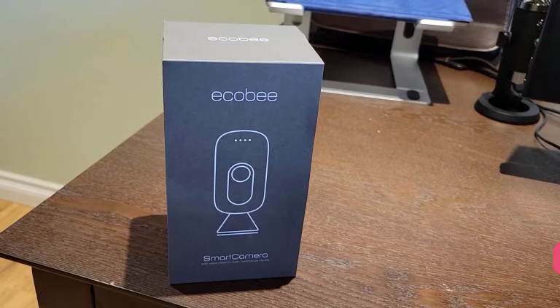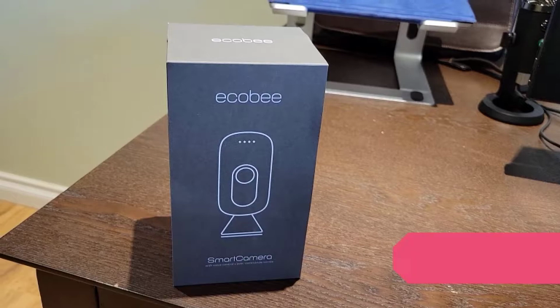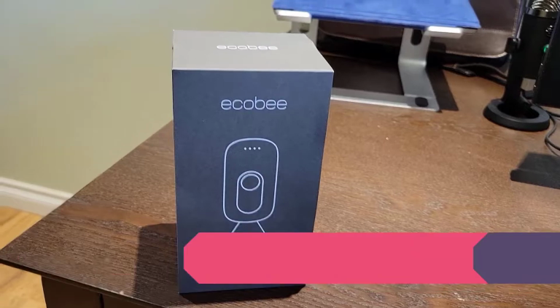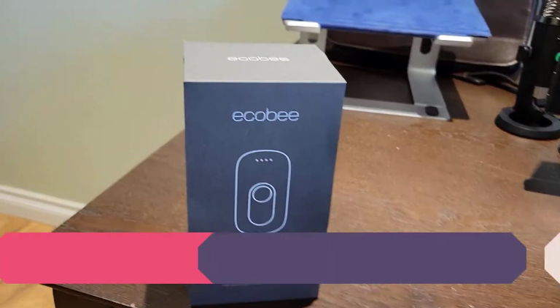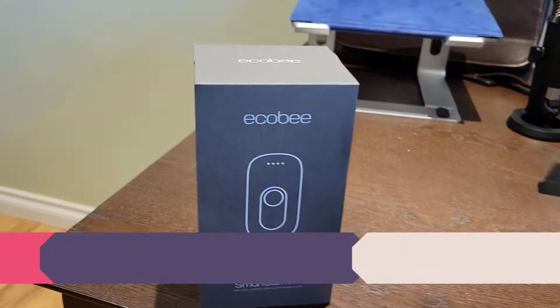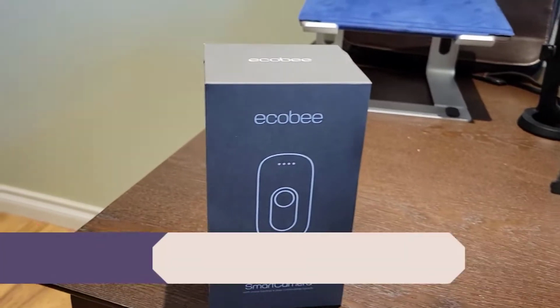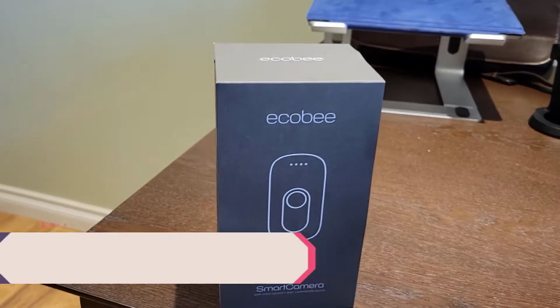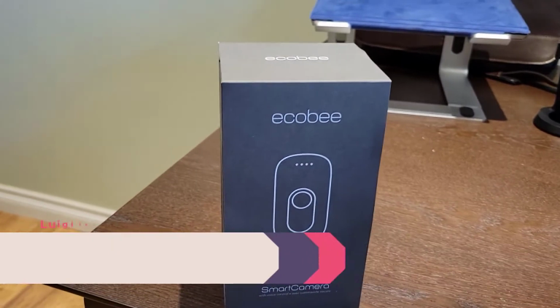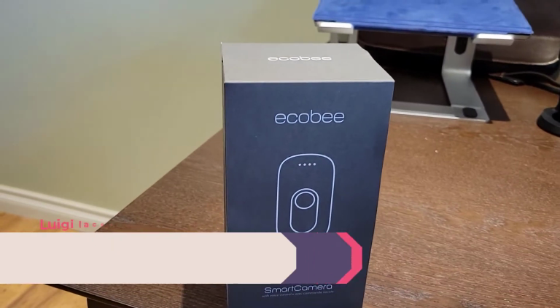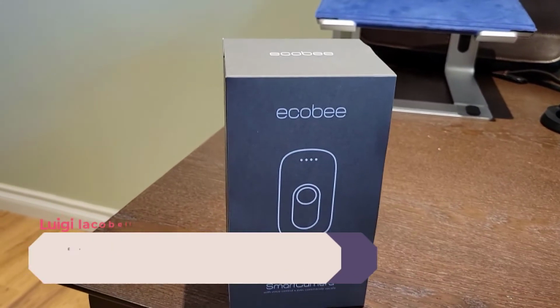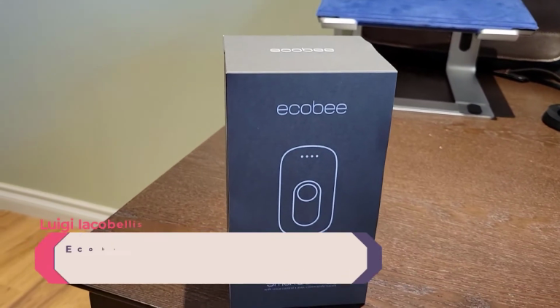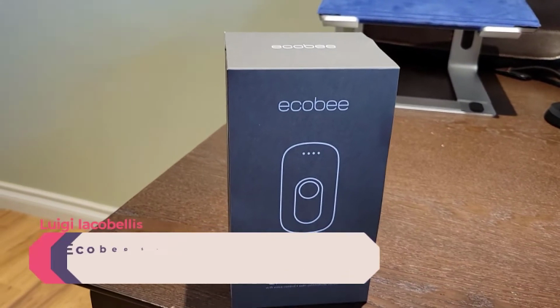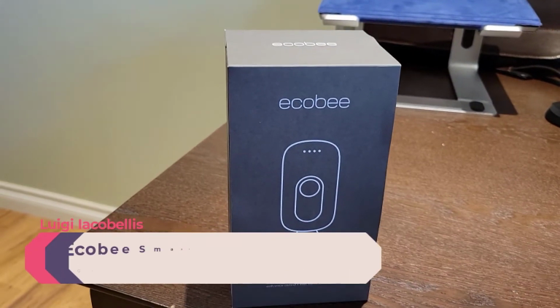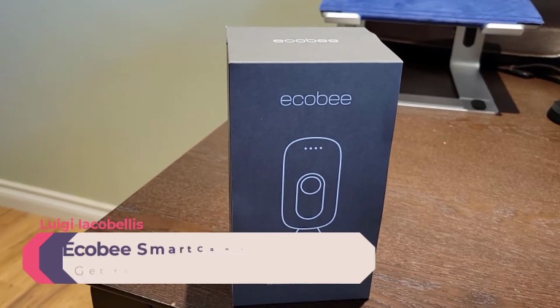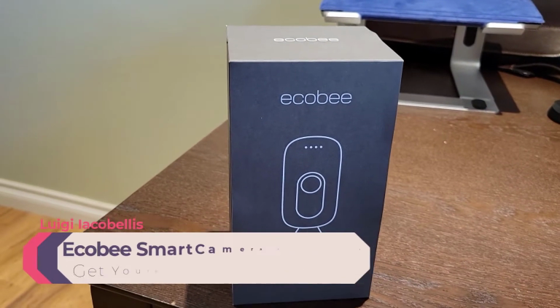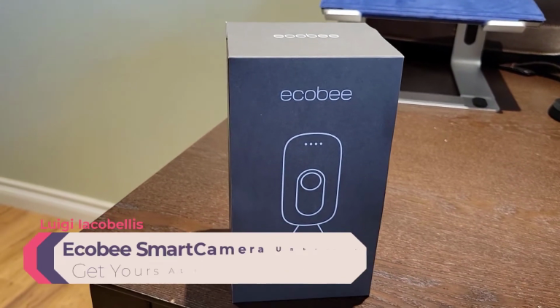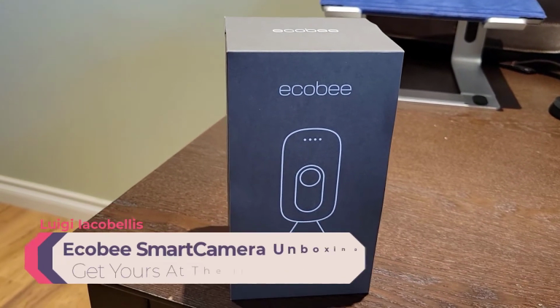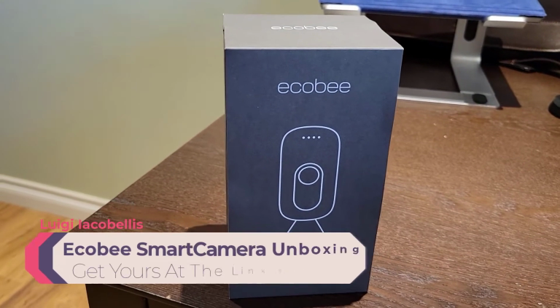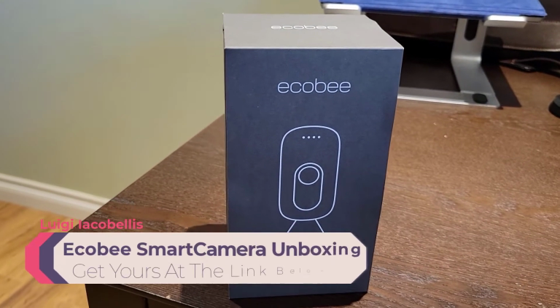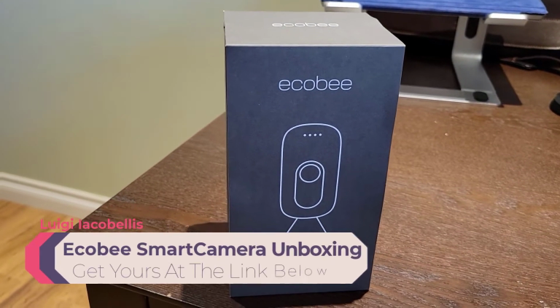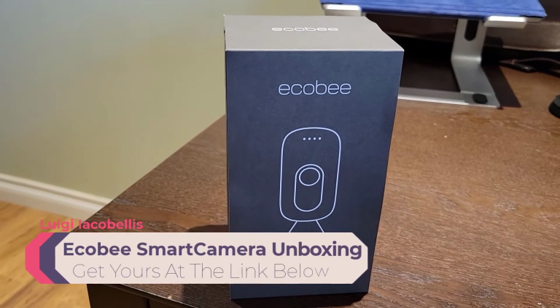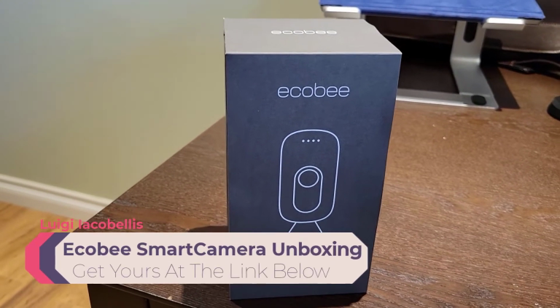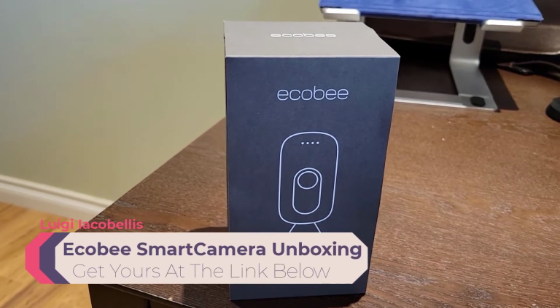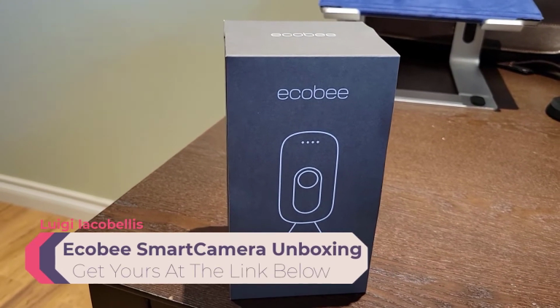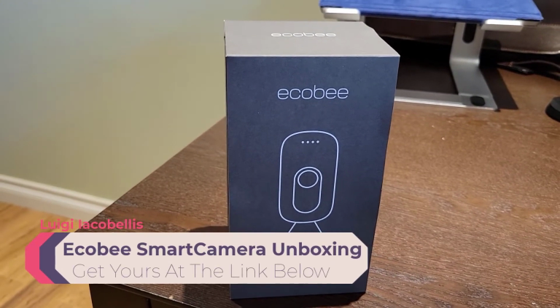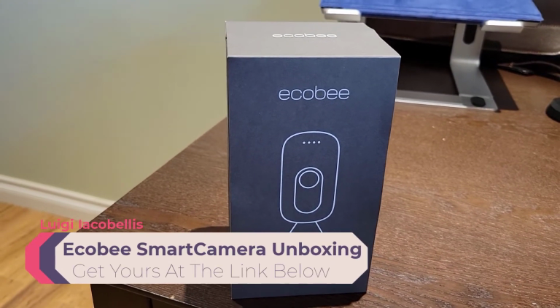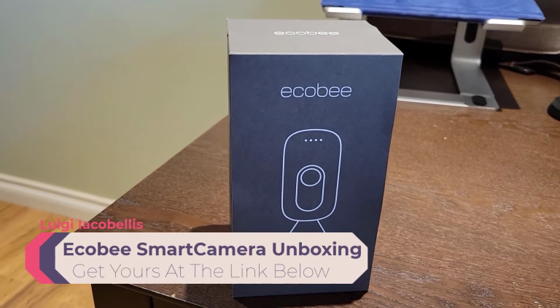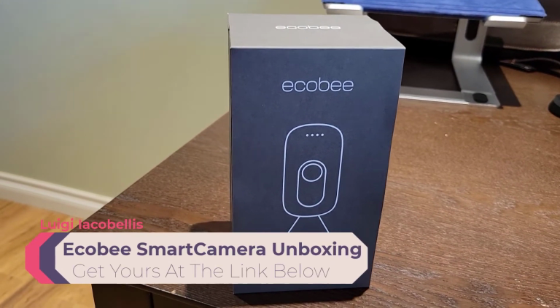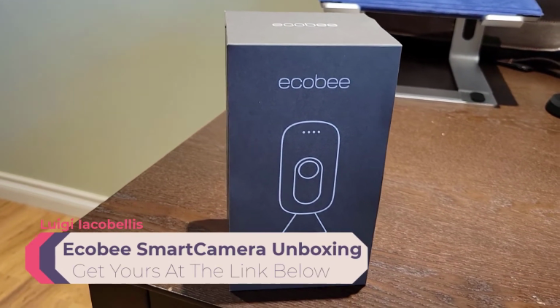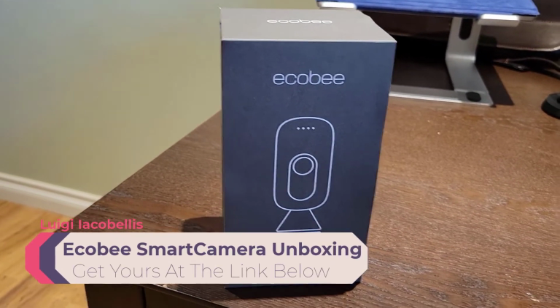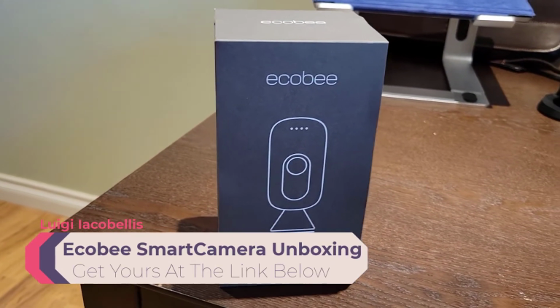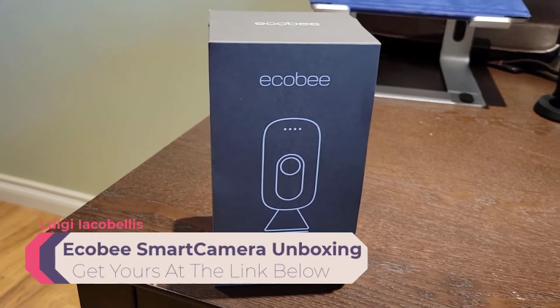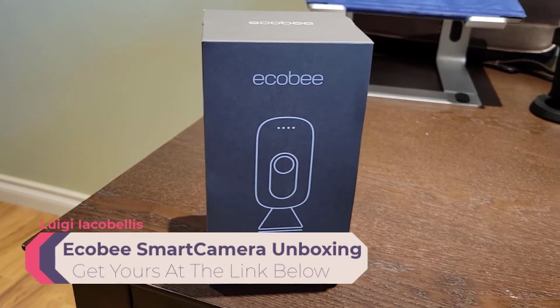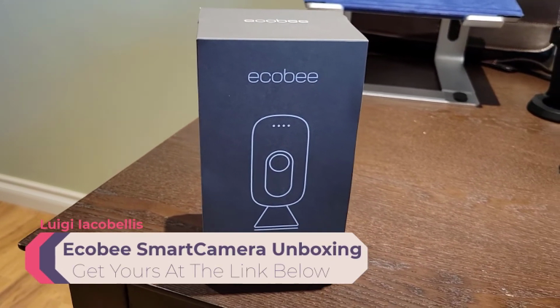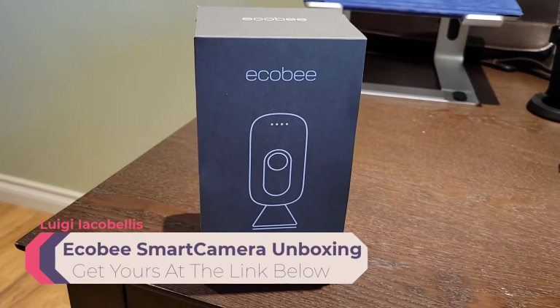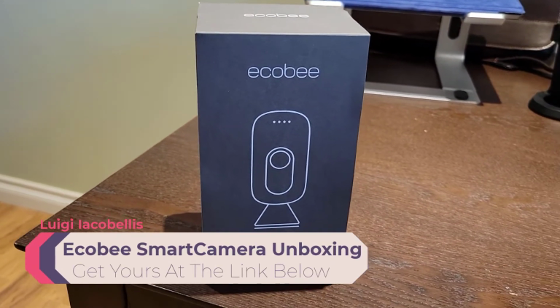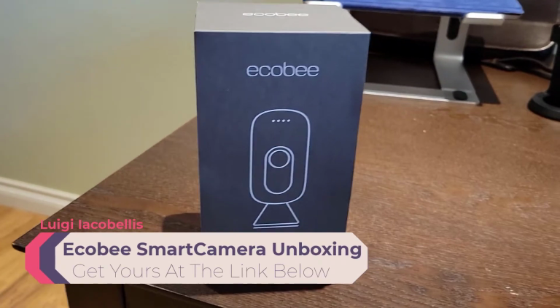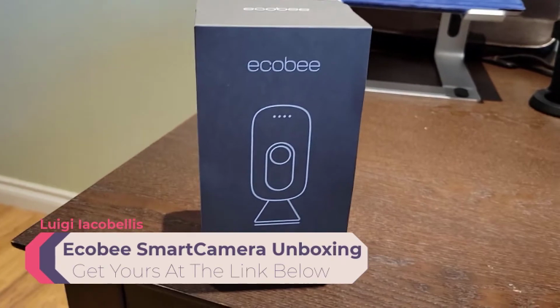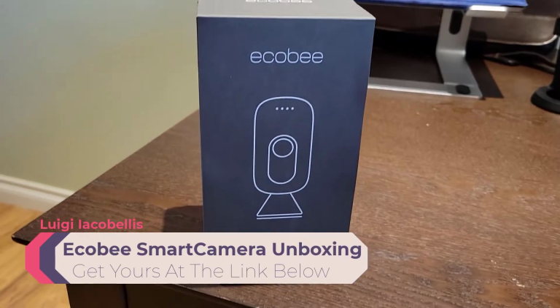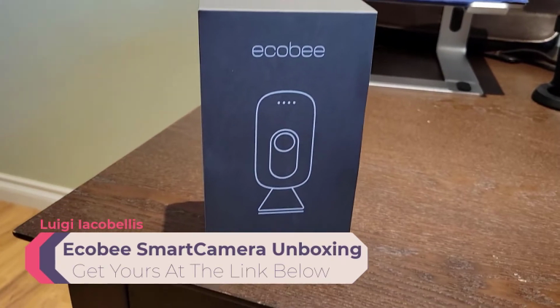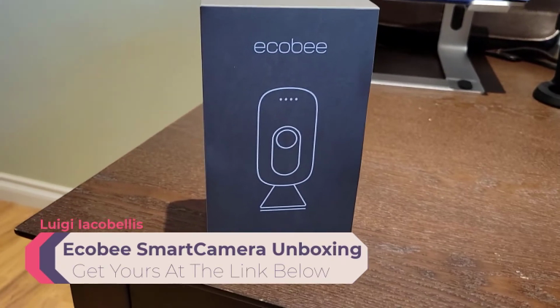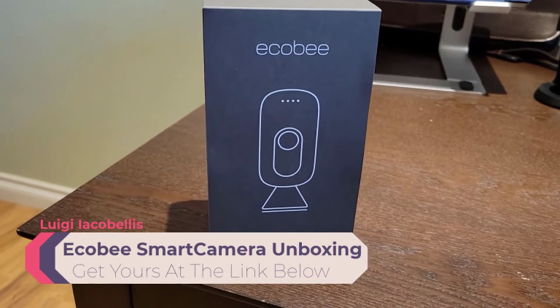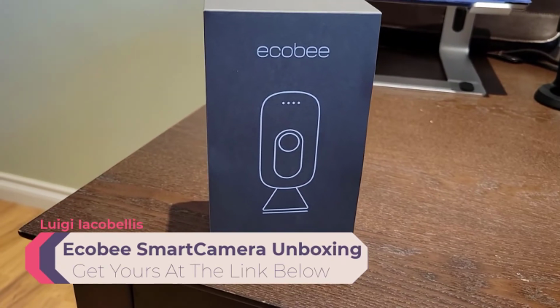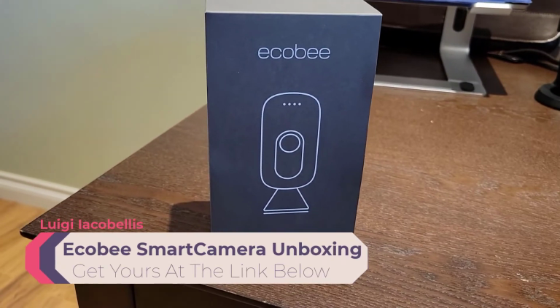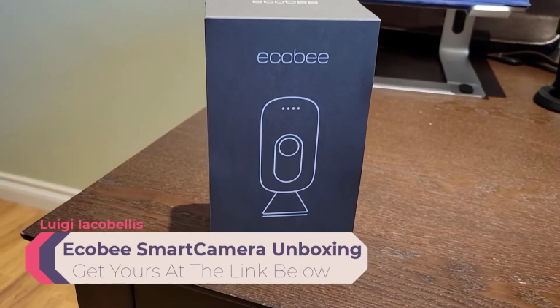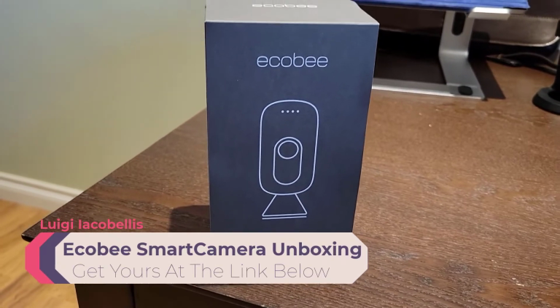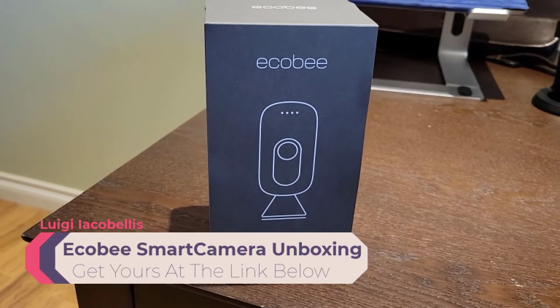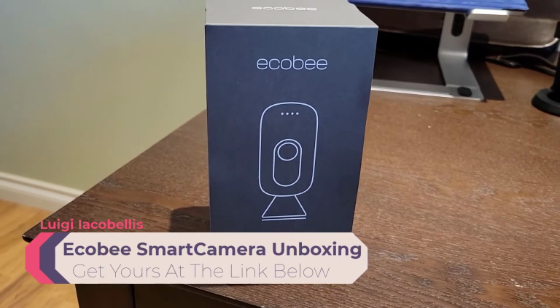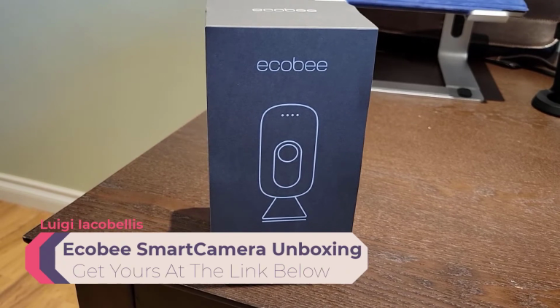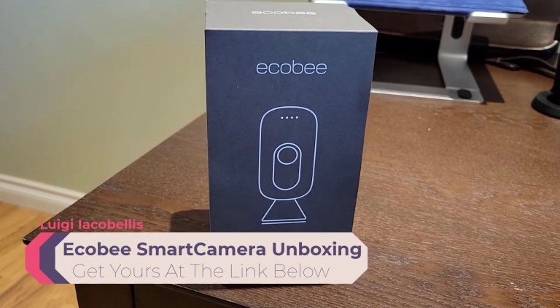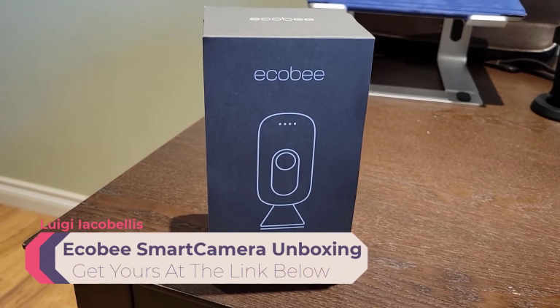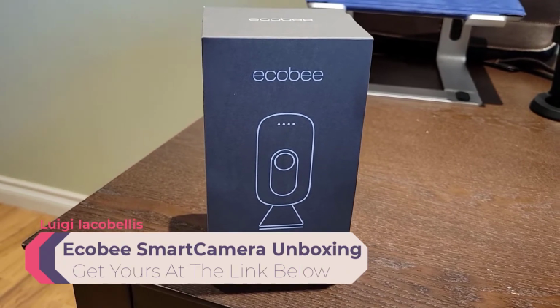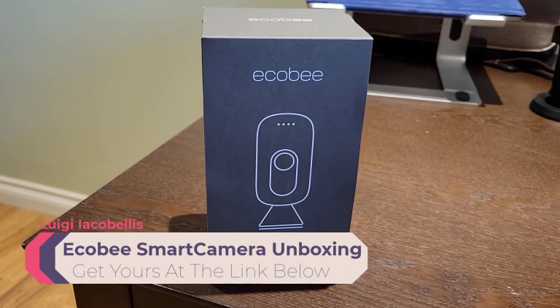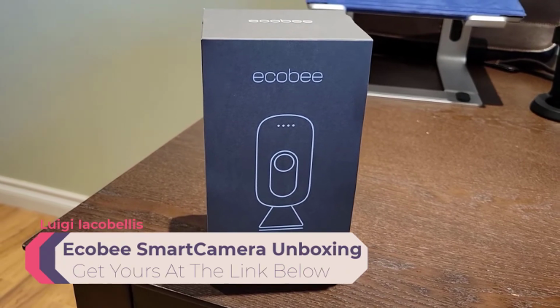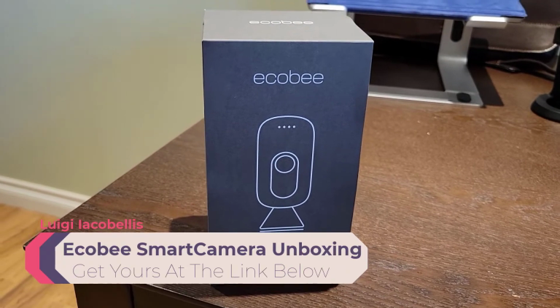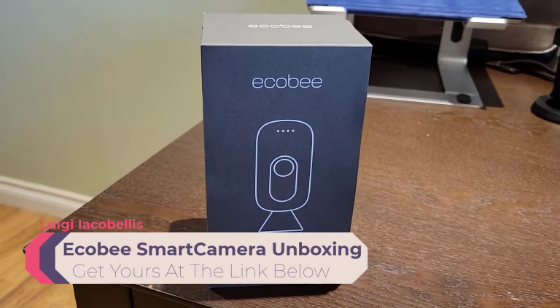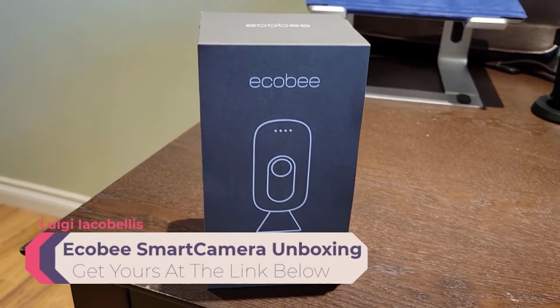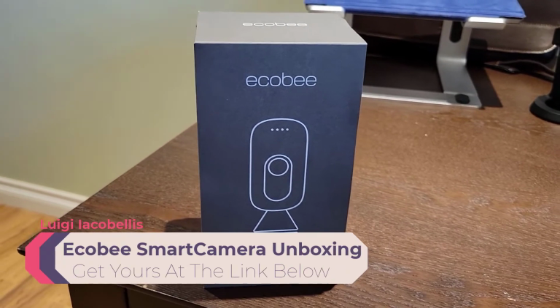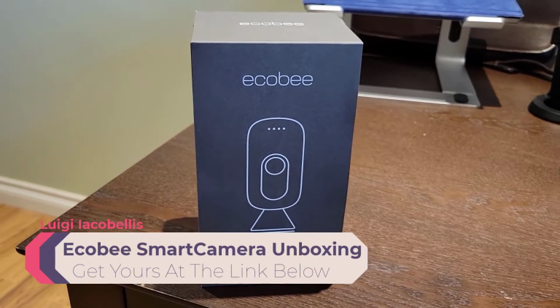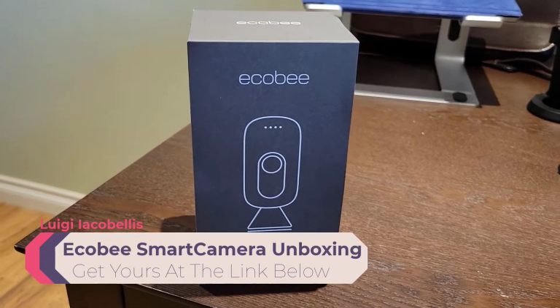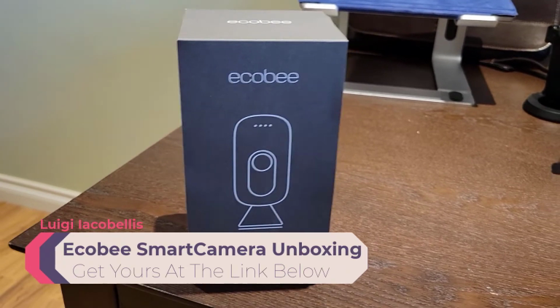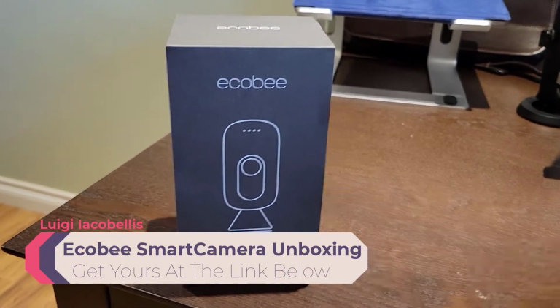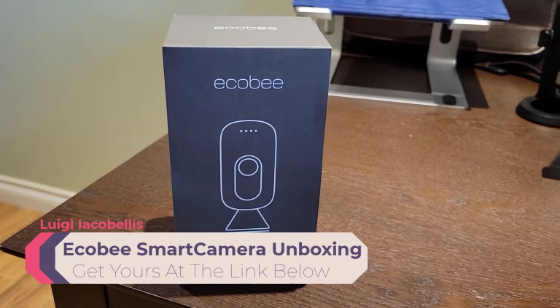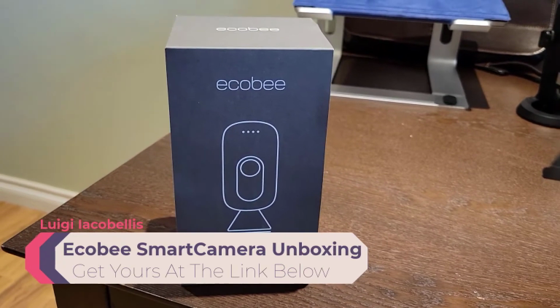Hey there, Louis Jacobels here. In this video I am going to be unboxing an Ecobee smart camera.